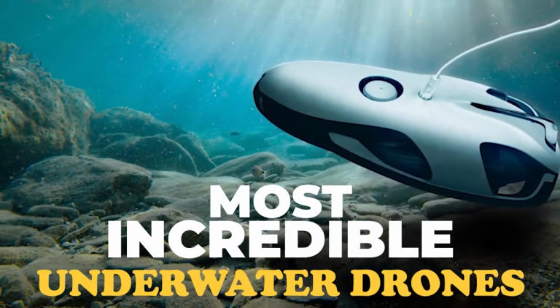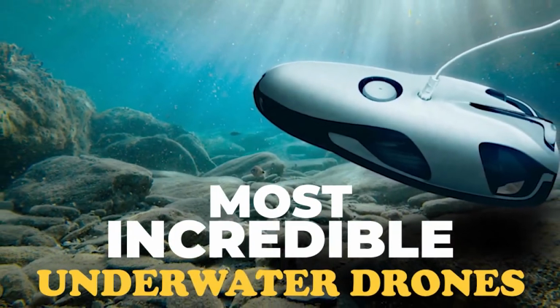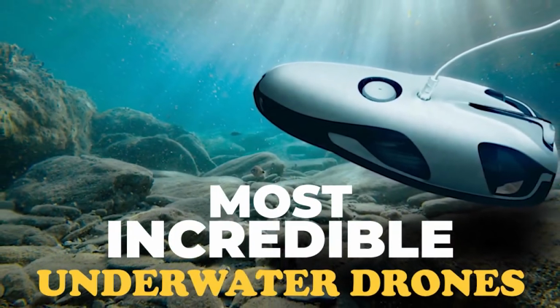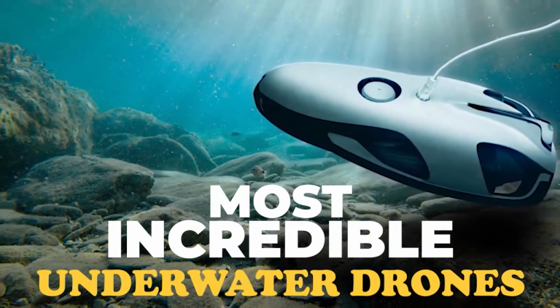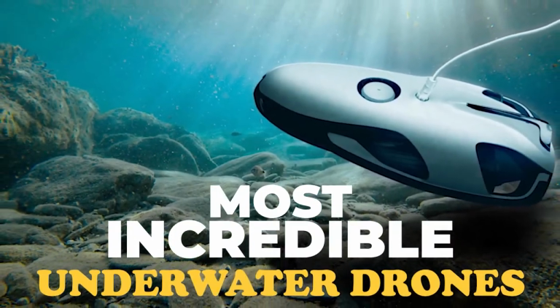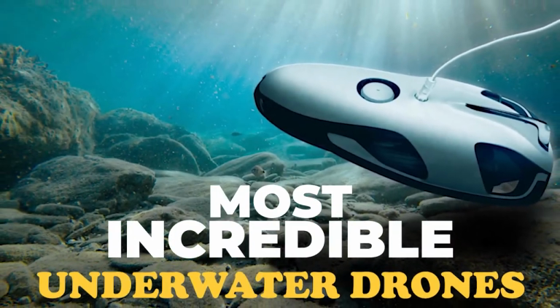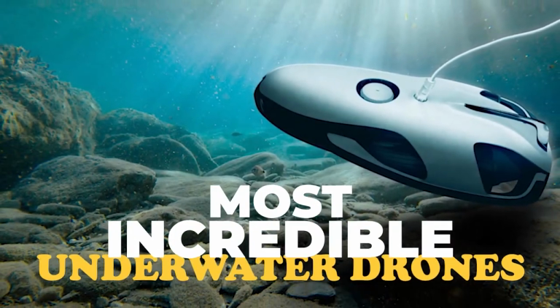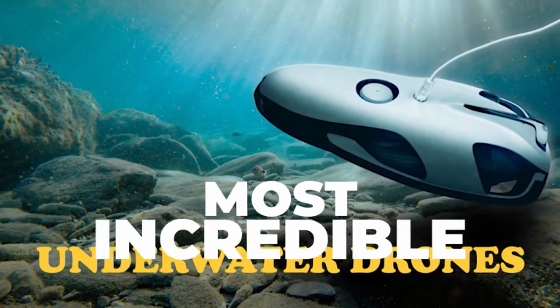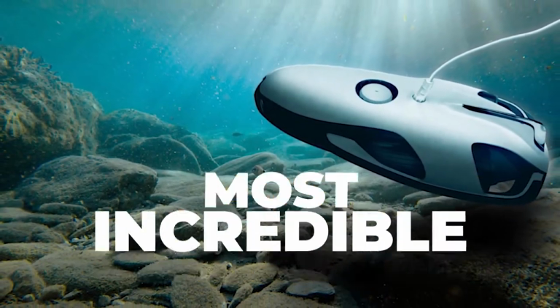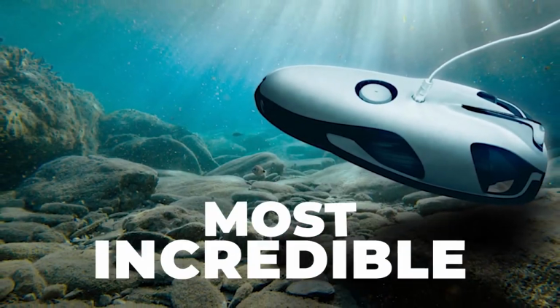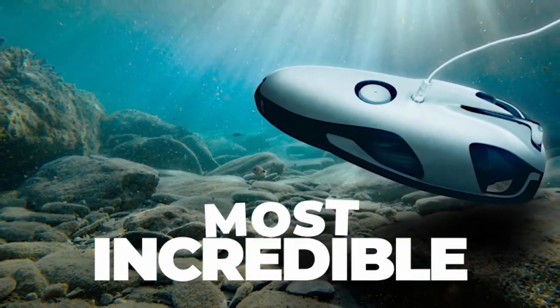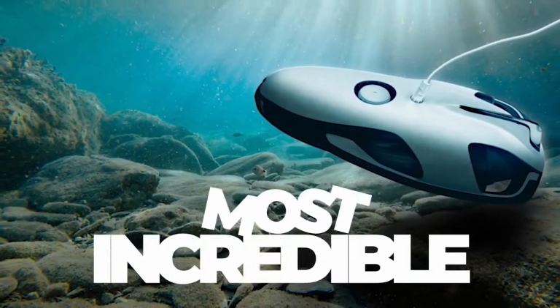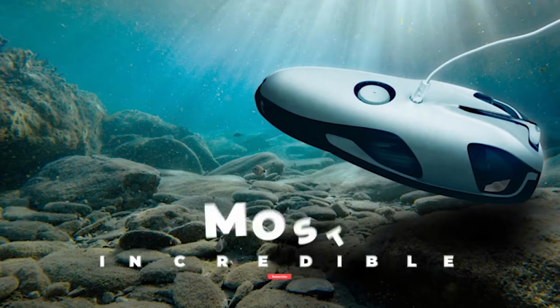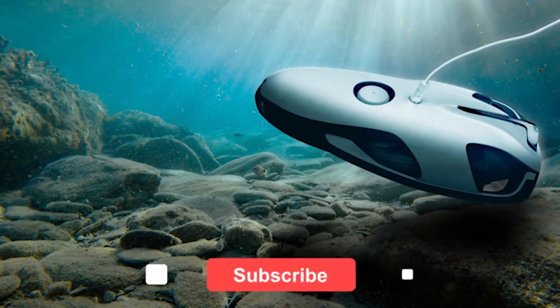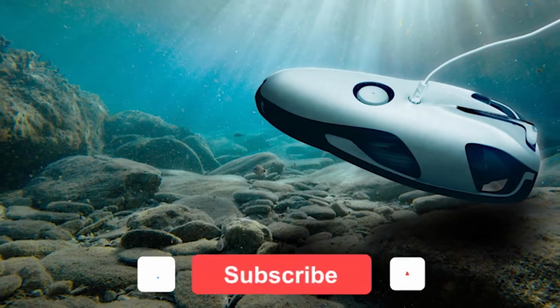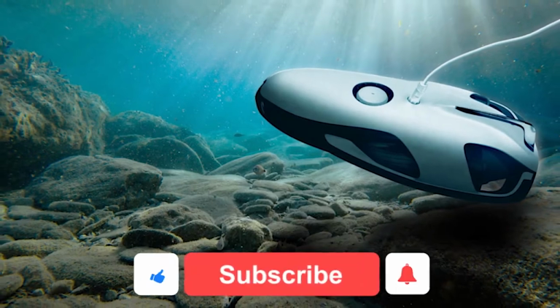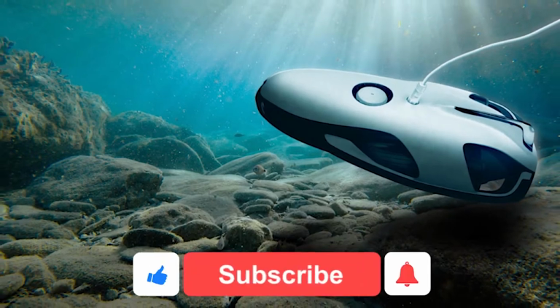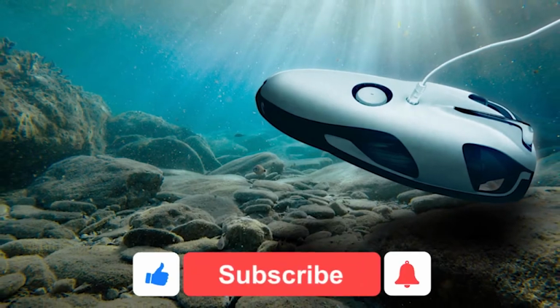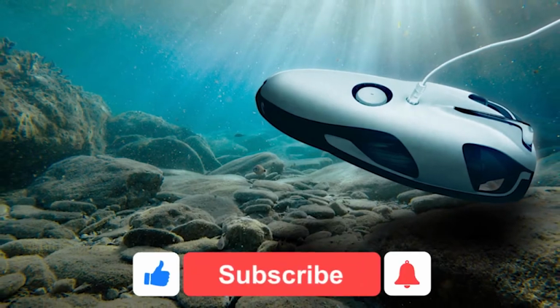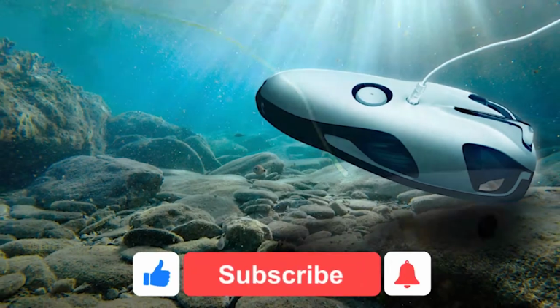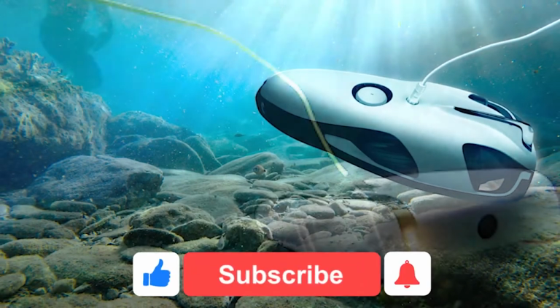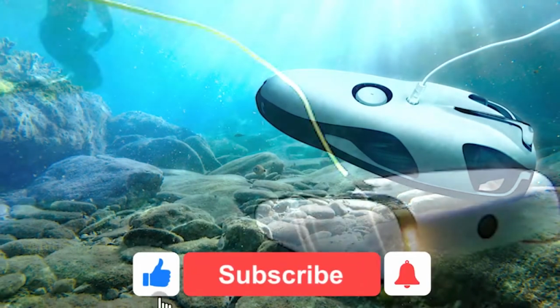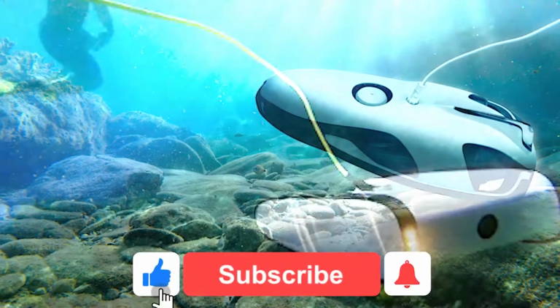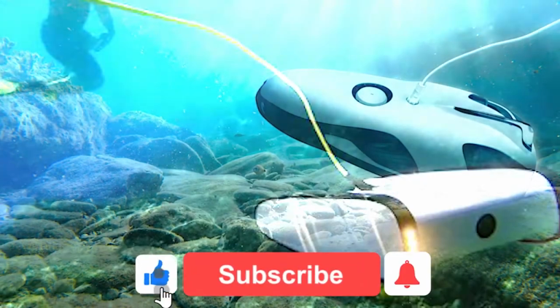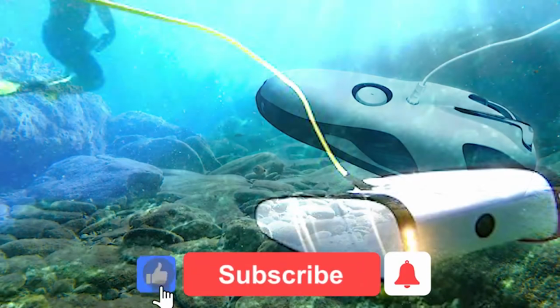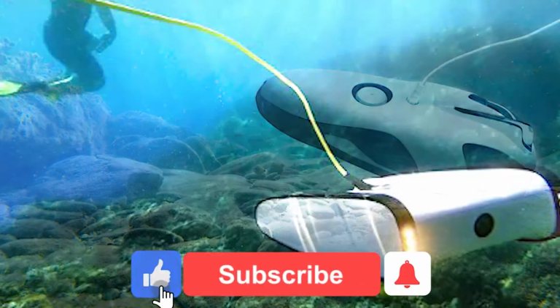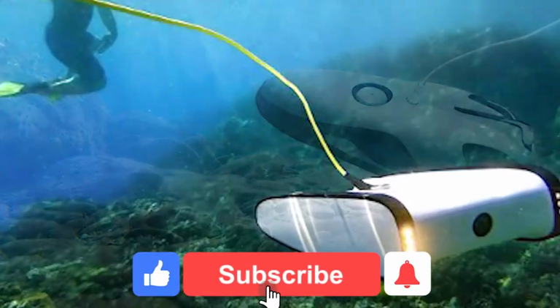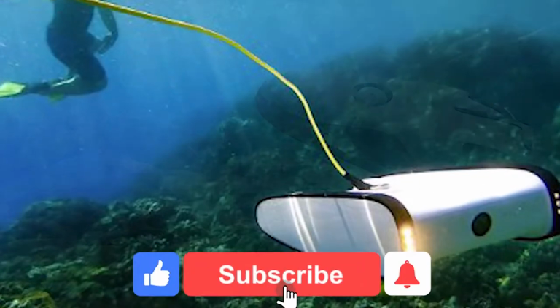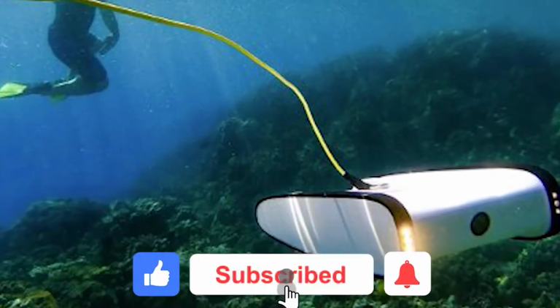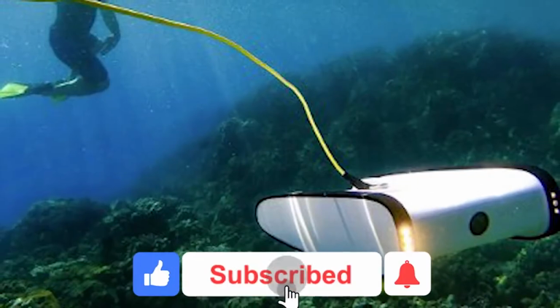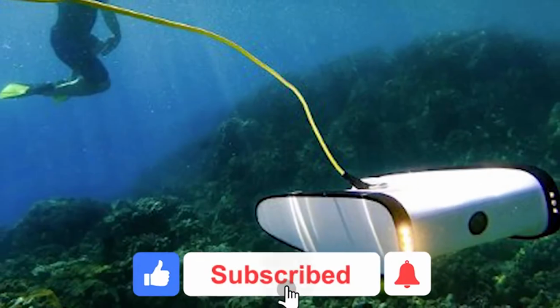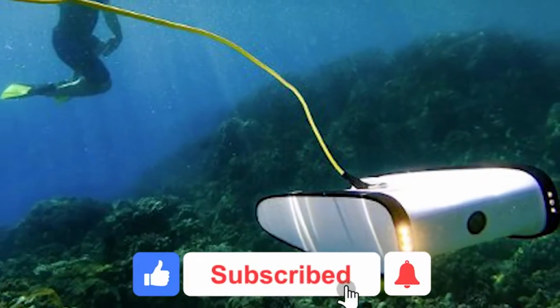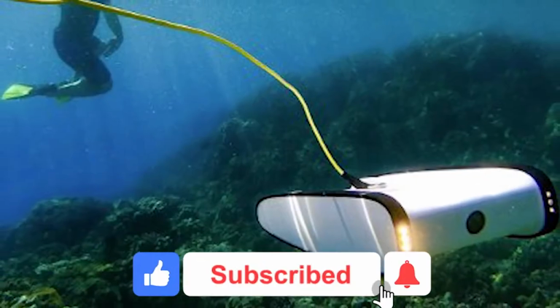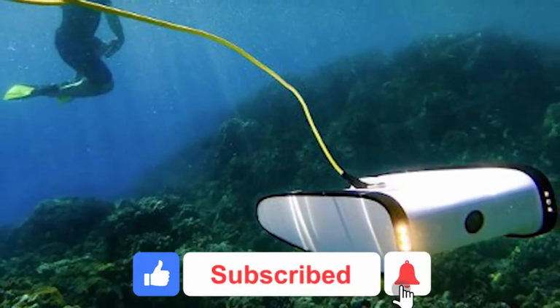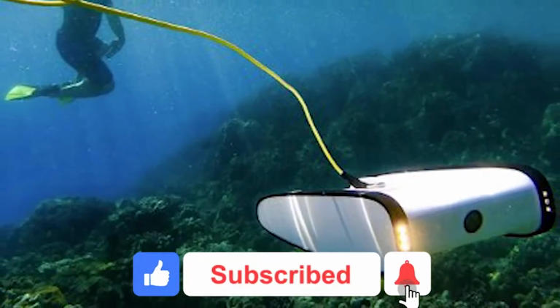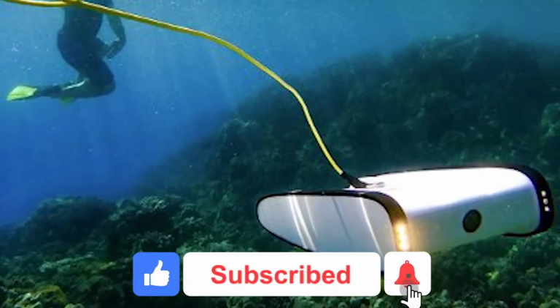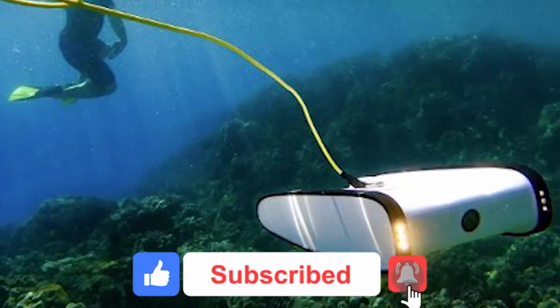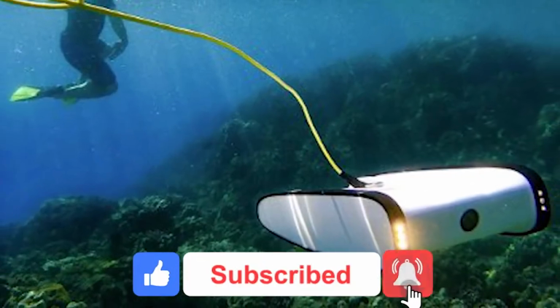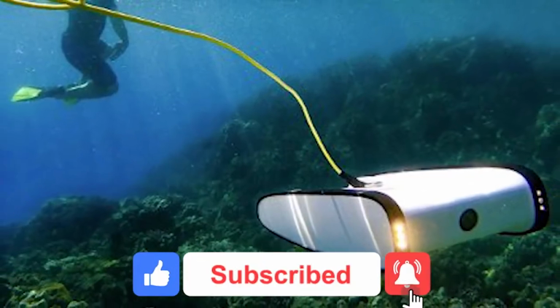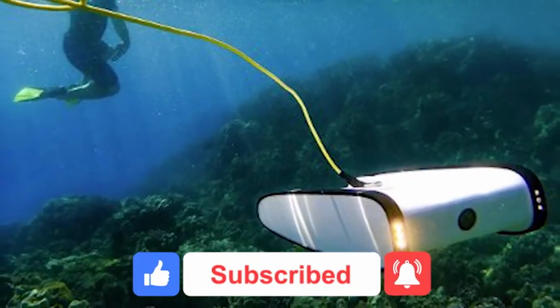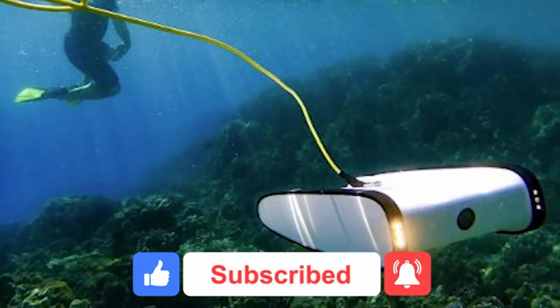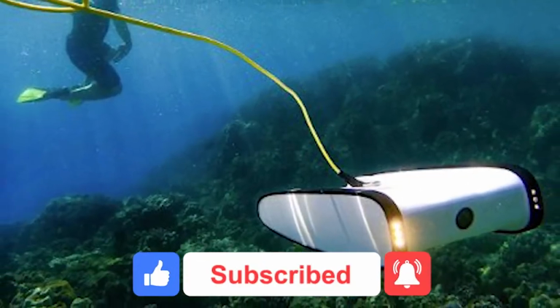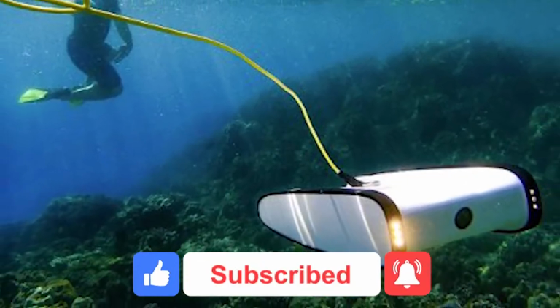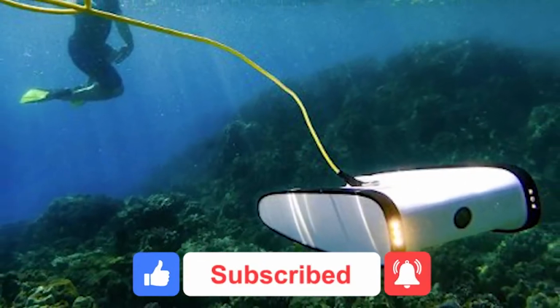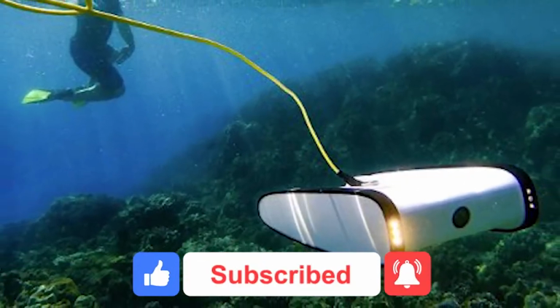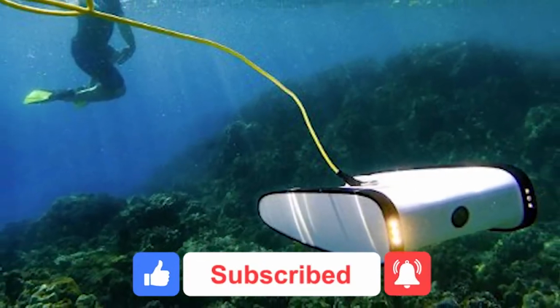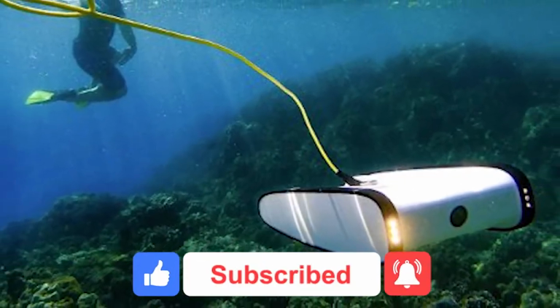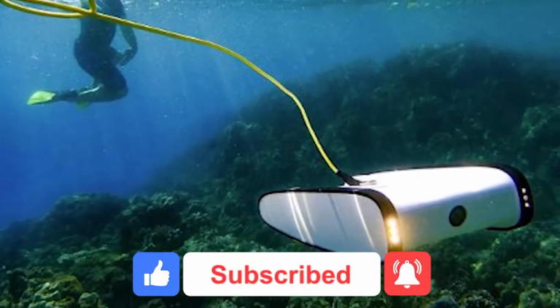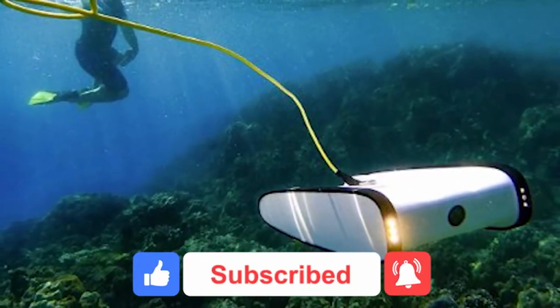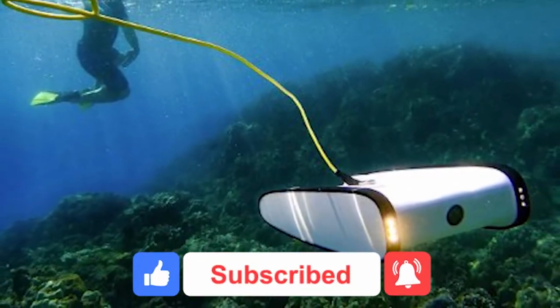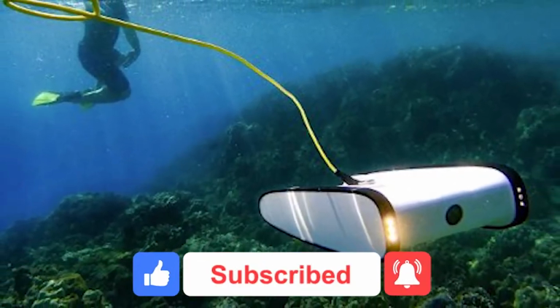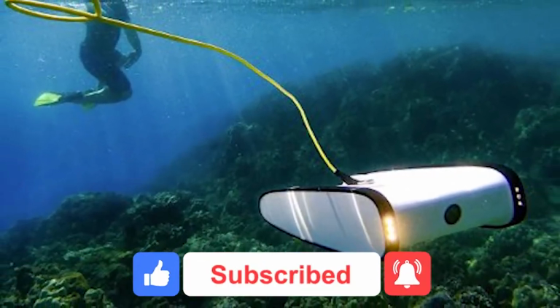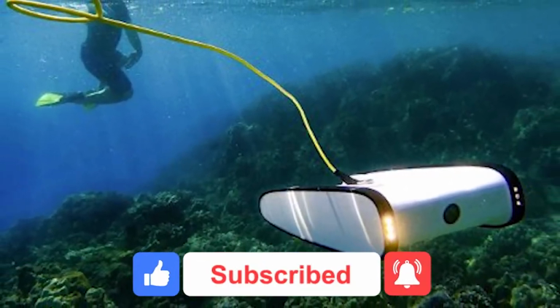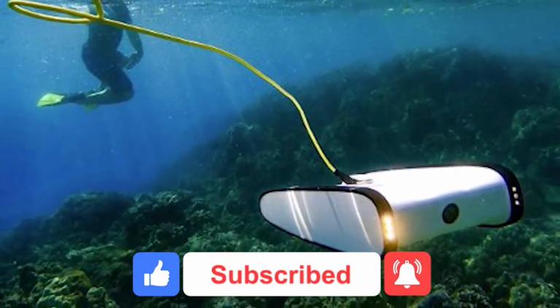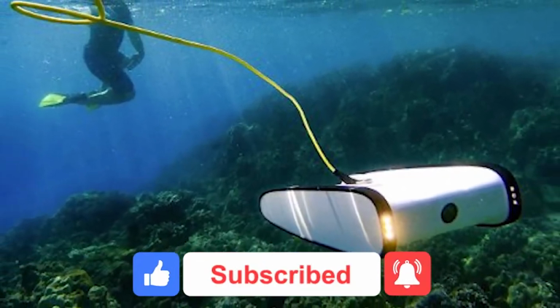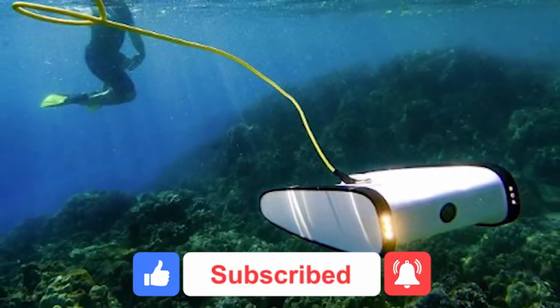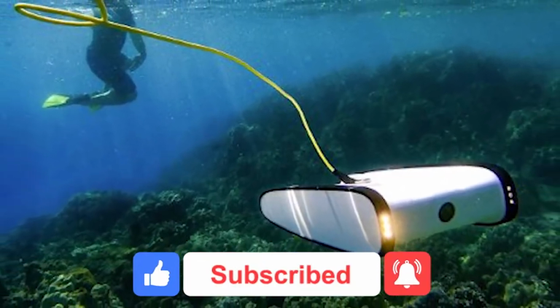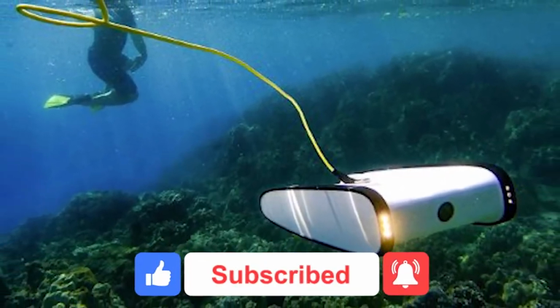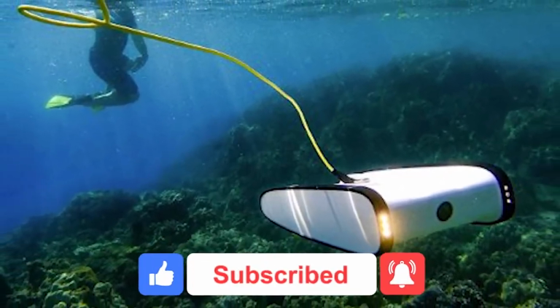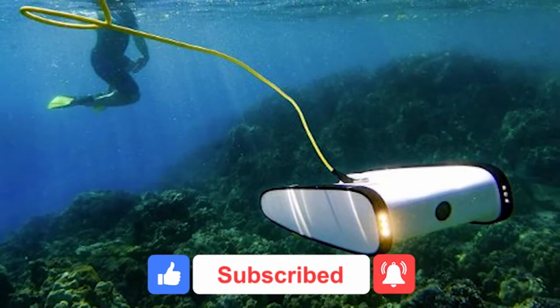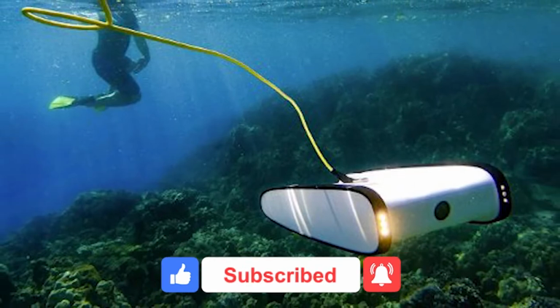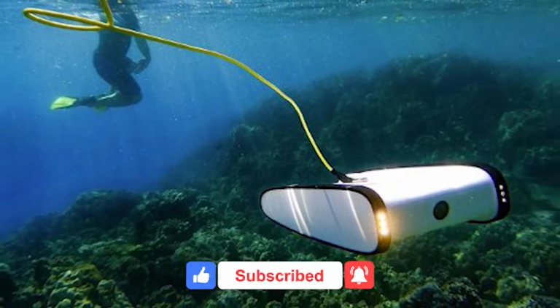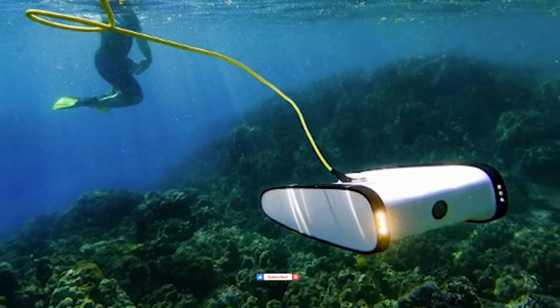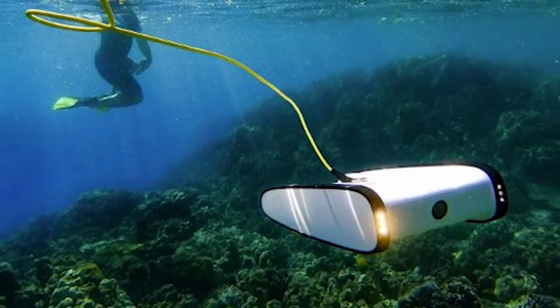But before we get into this video, don't forget to leave a like and subscribe to the channel with notifications turned on so you don't miss any of the new videos we post.